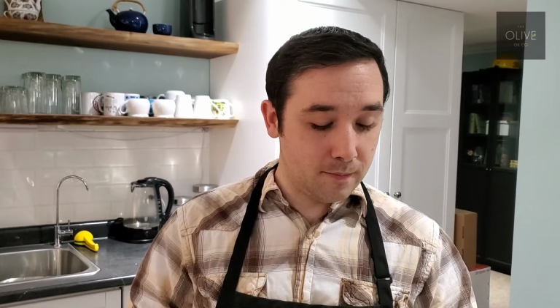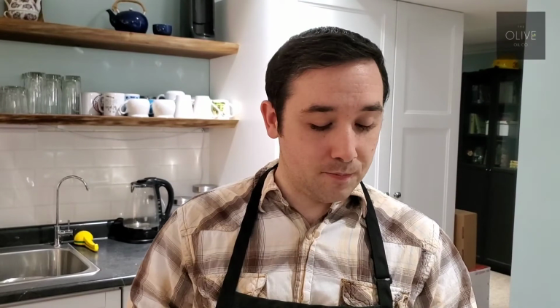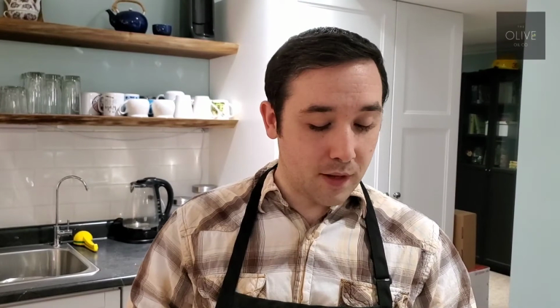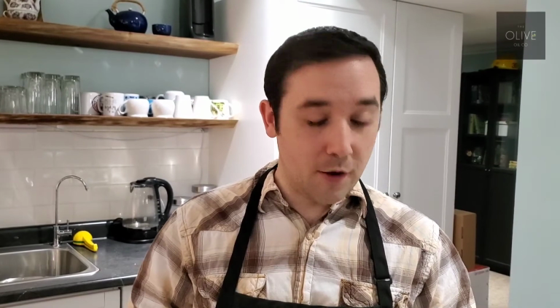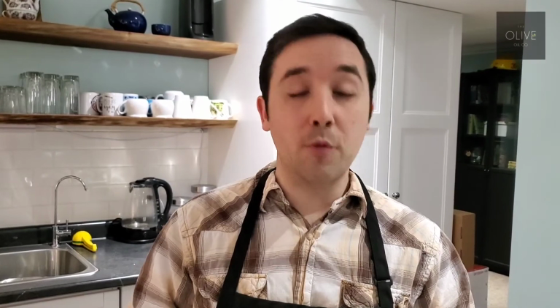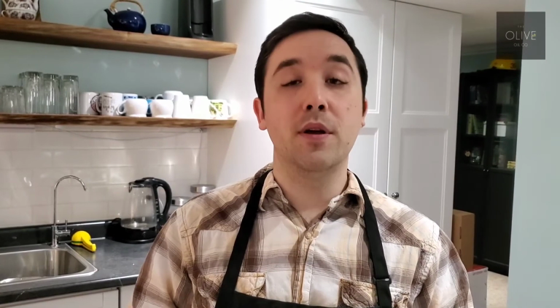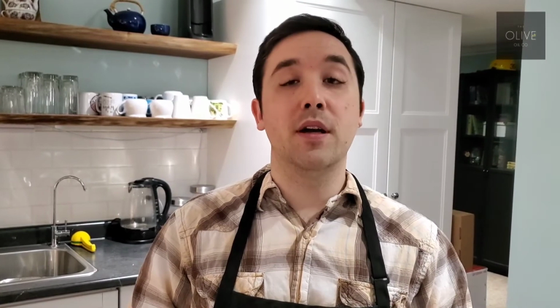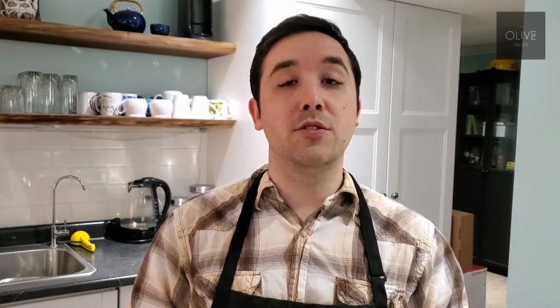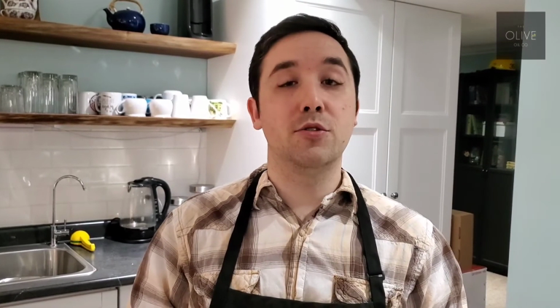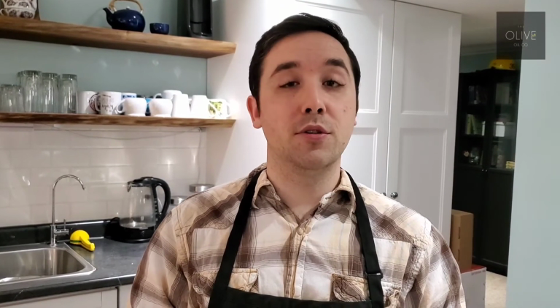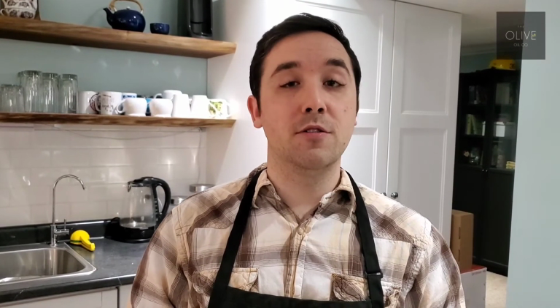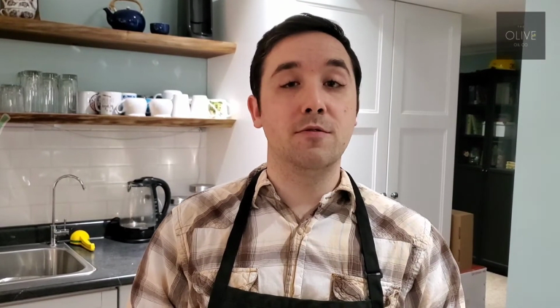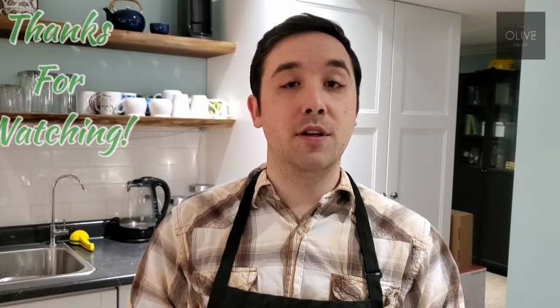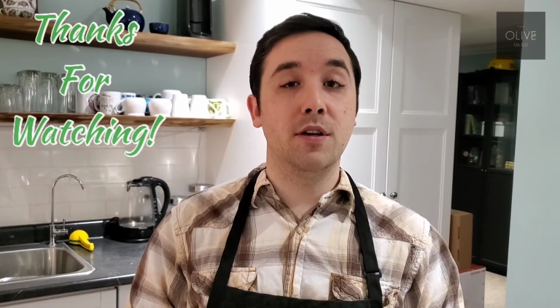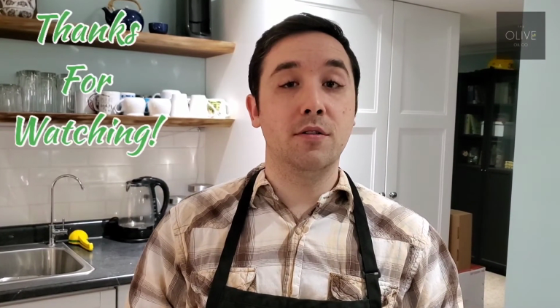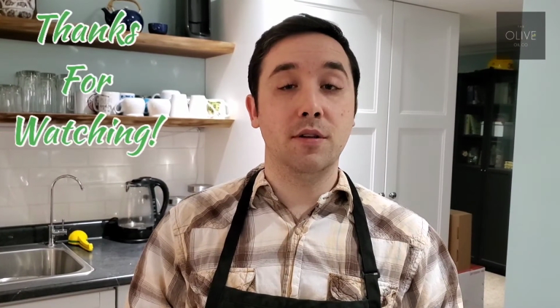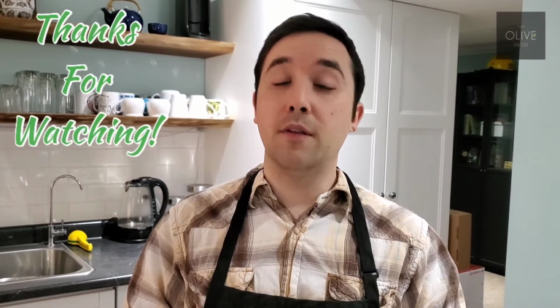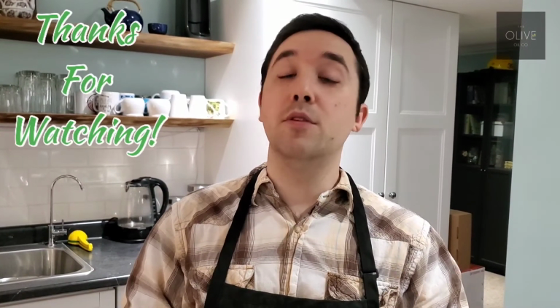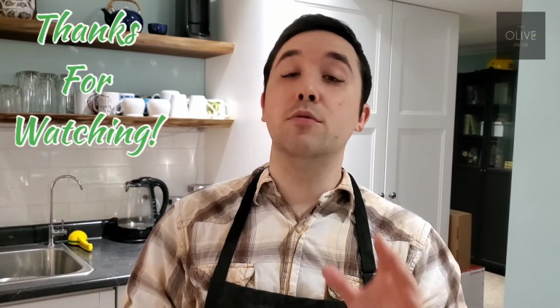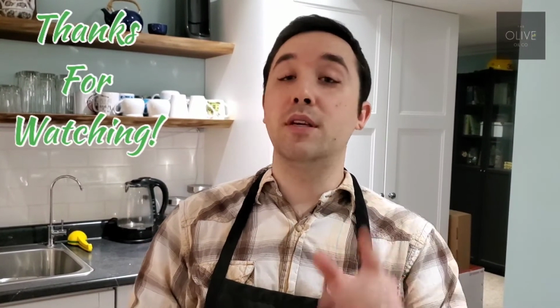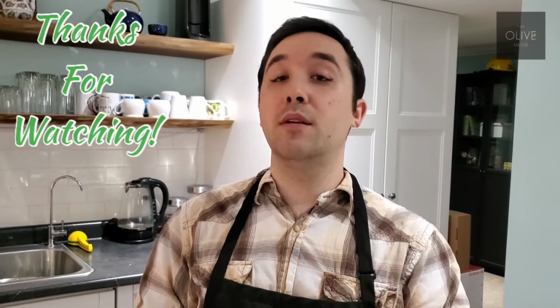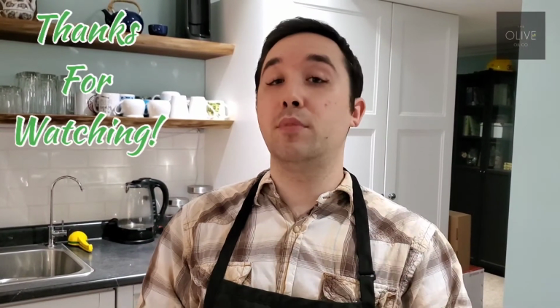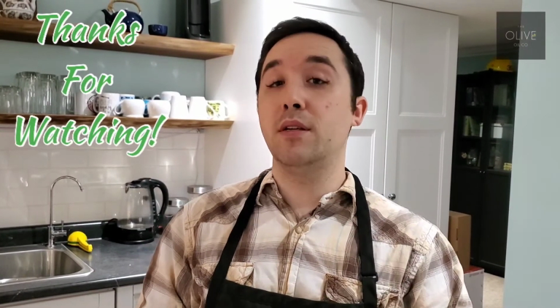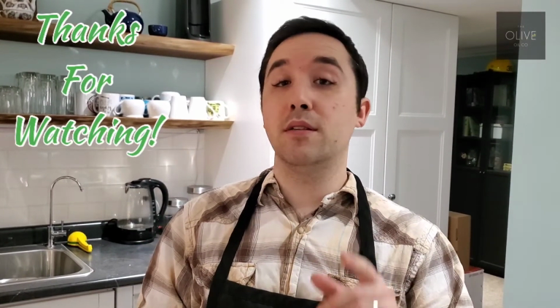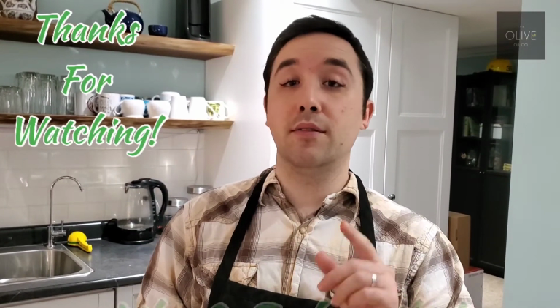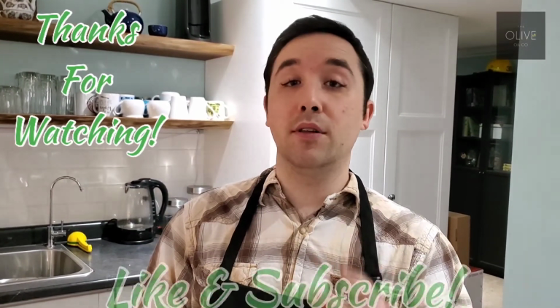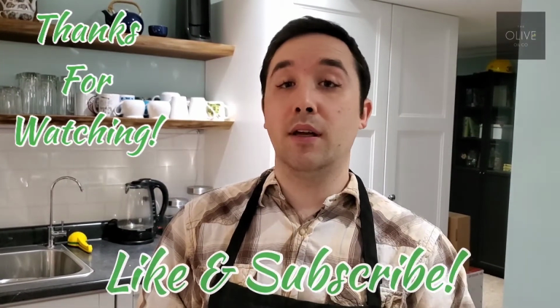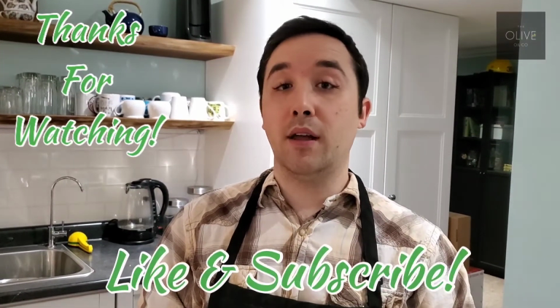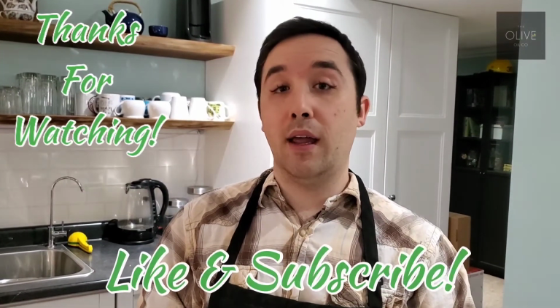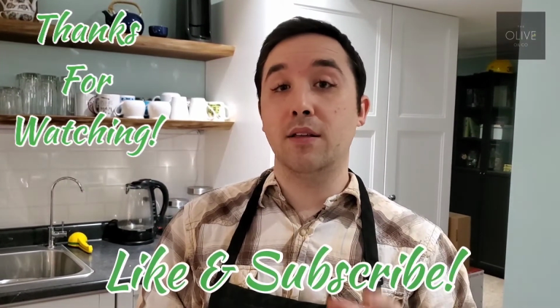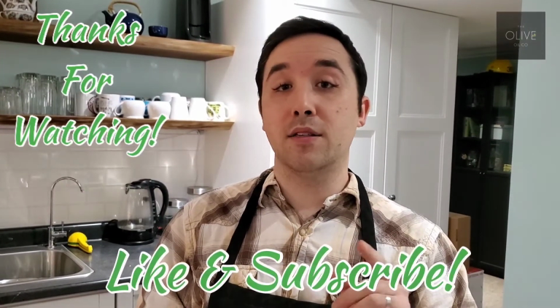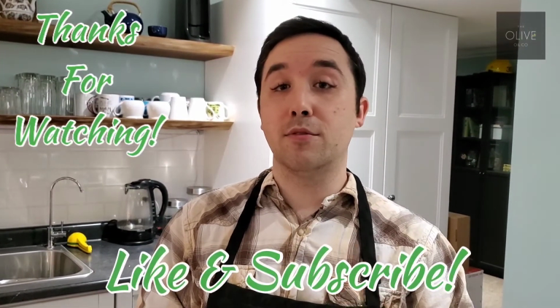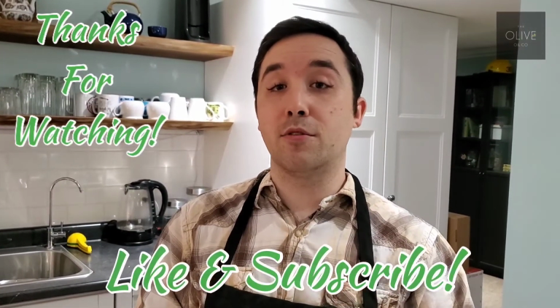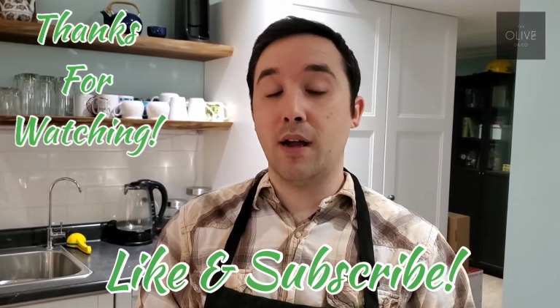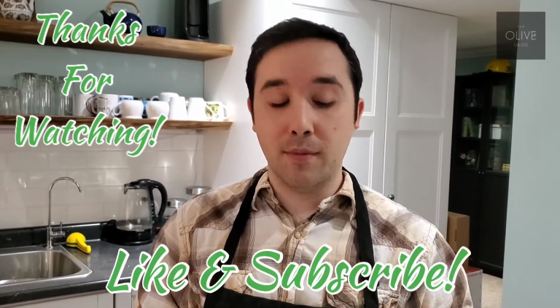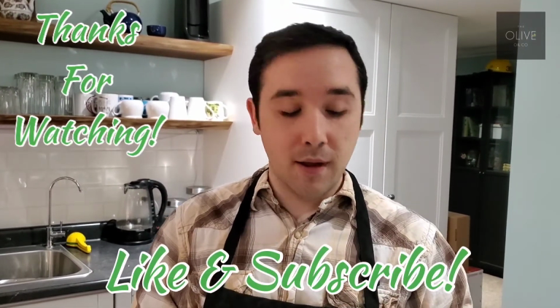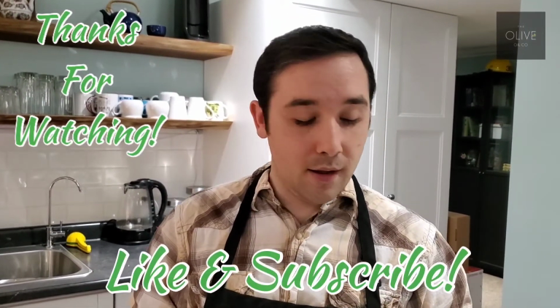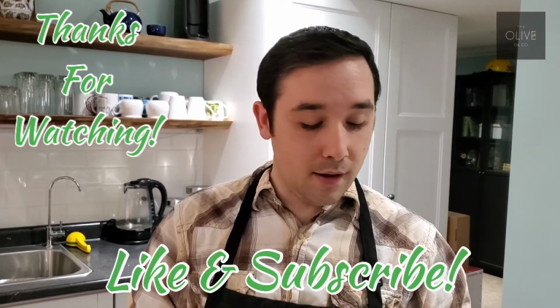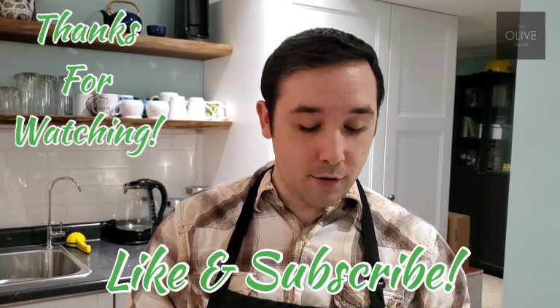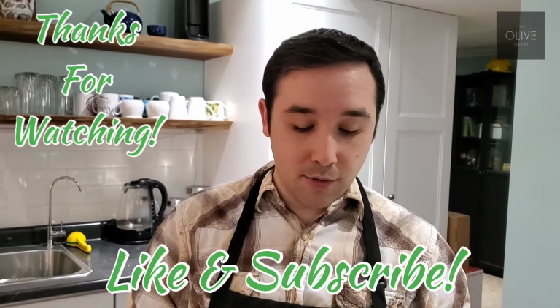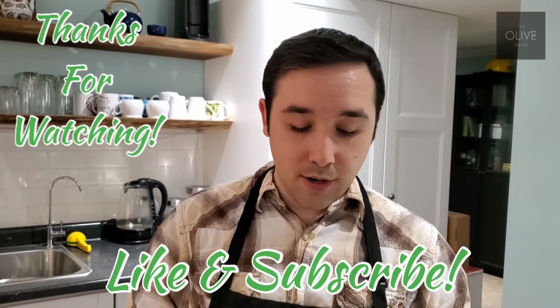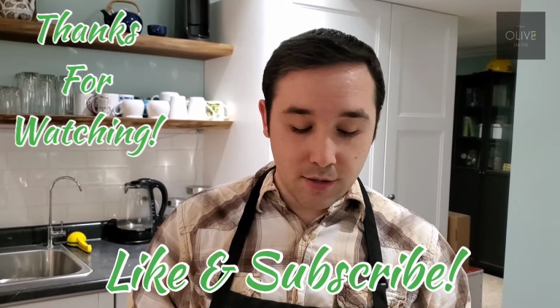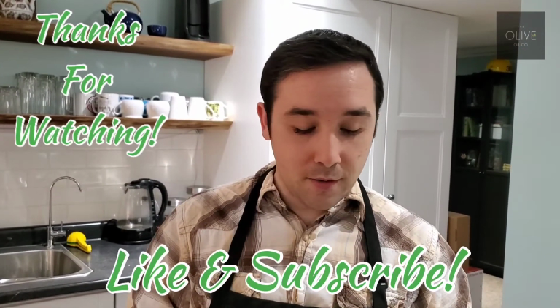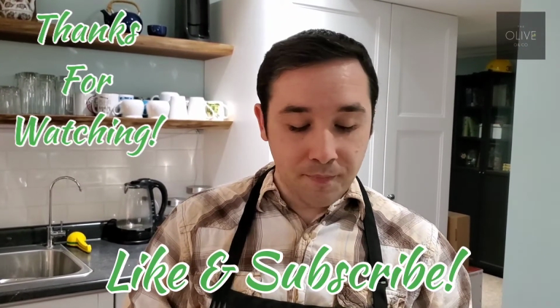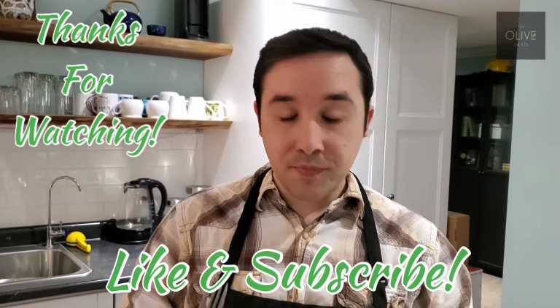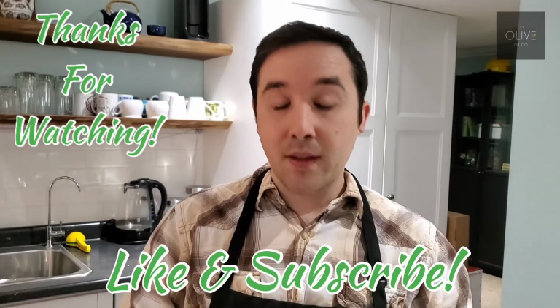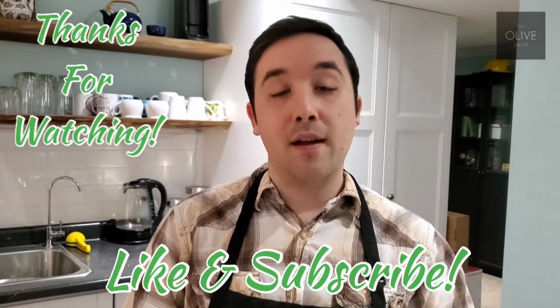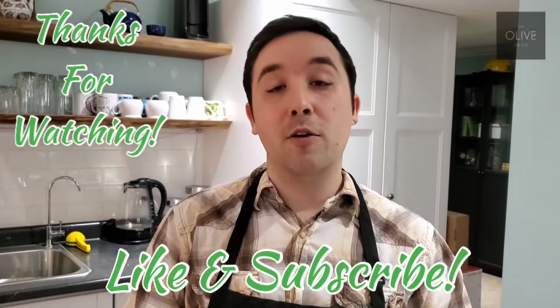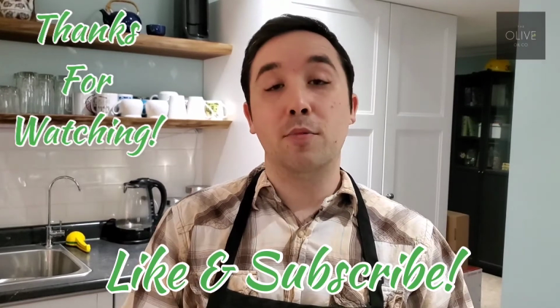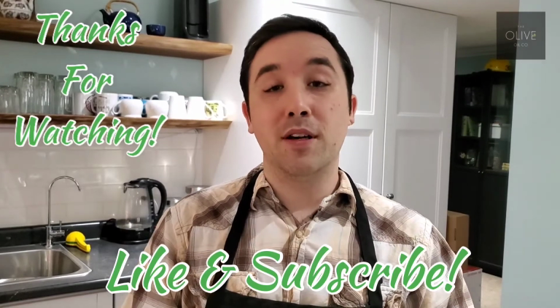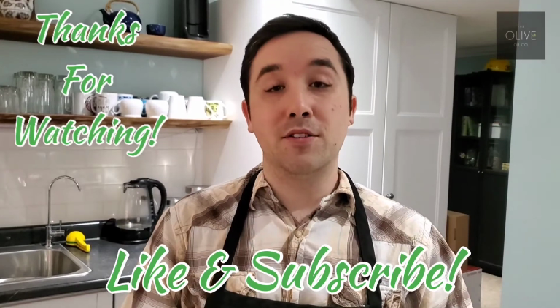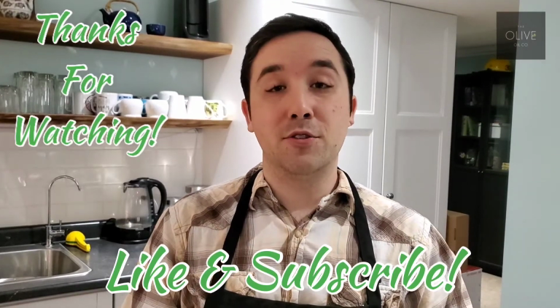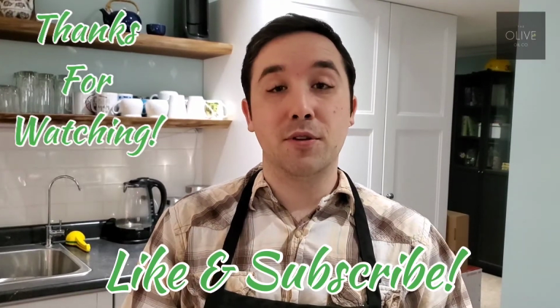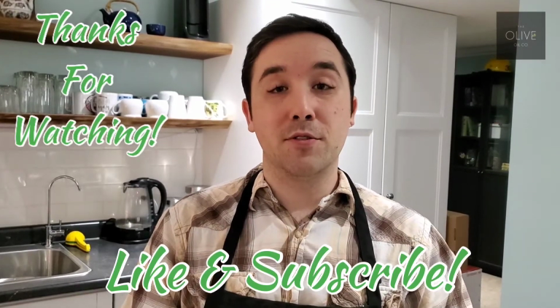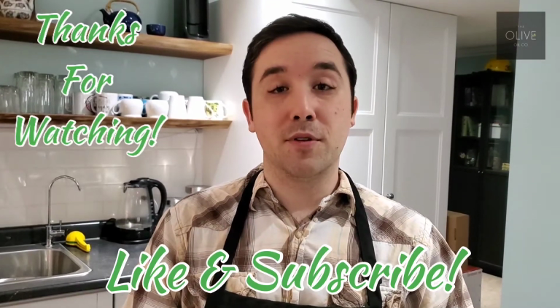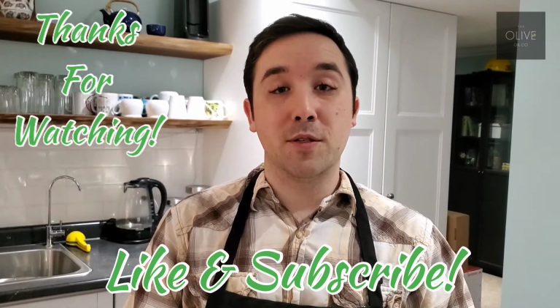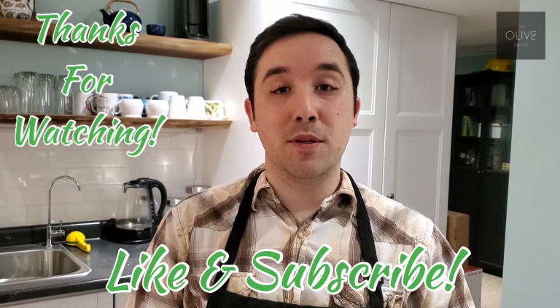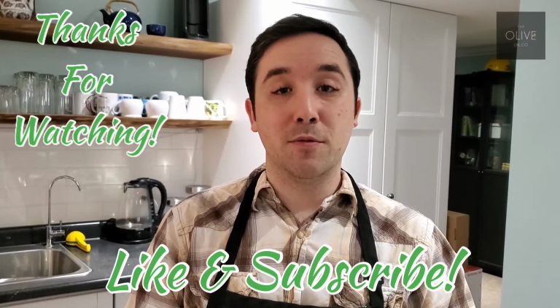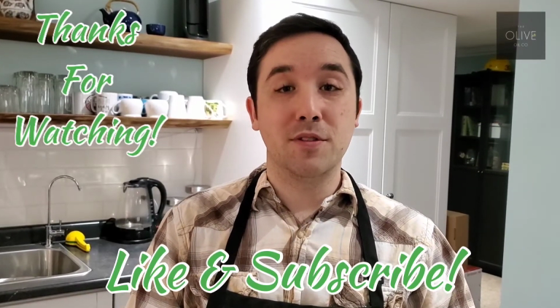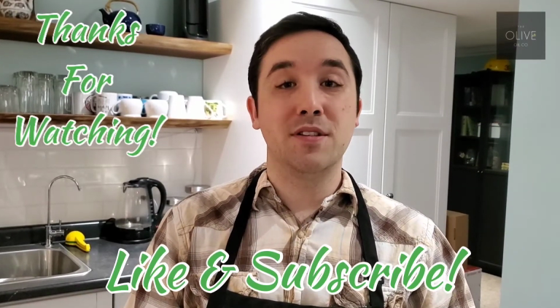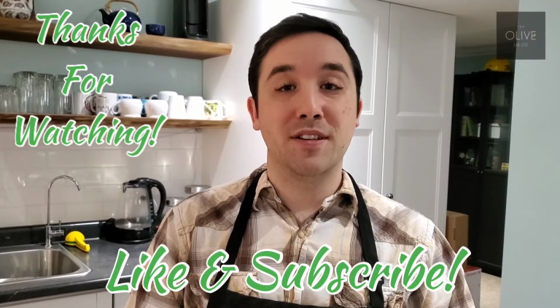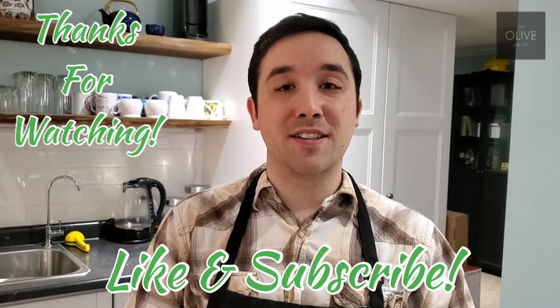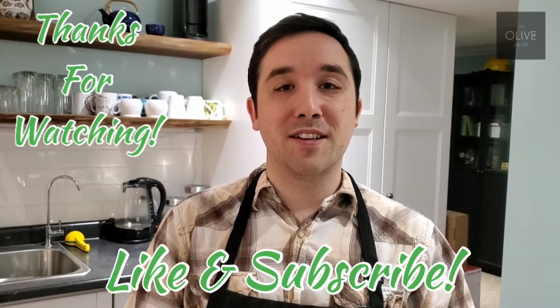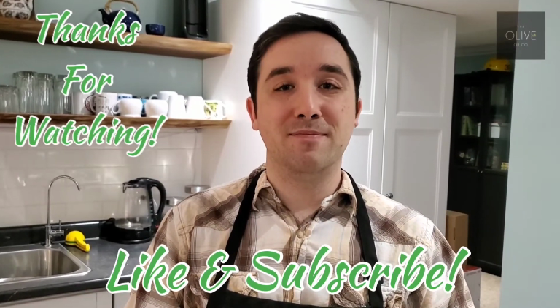I hope you guys enjoyed this video. If you did, please leave a like and subscribe. Otherwise, I hope you guys enjoy this recipe and we'll see you next time. Bye.